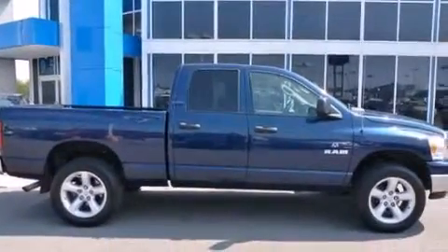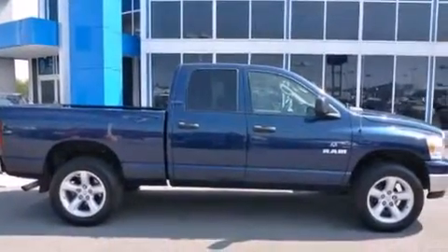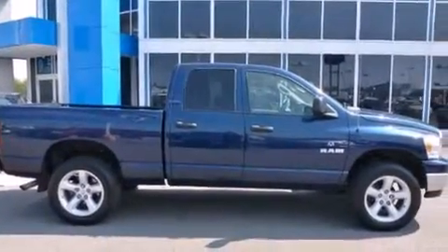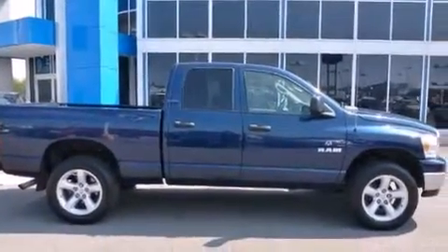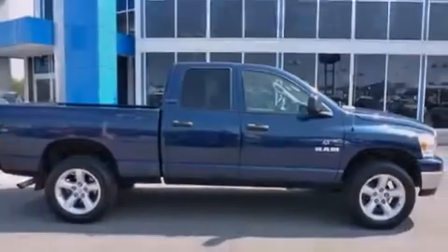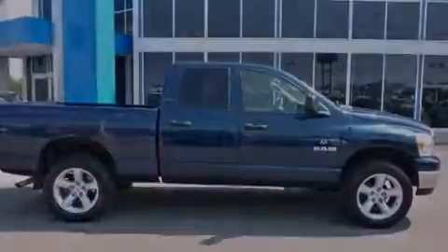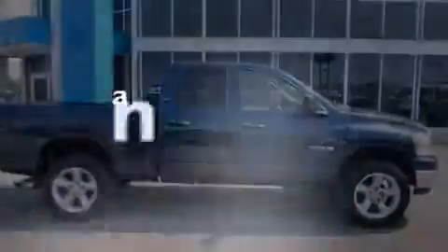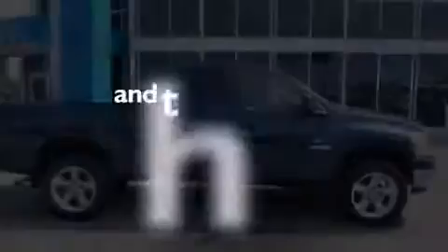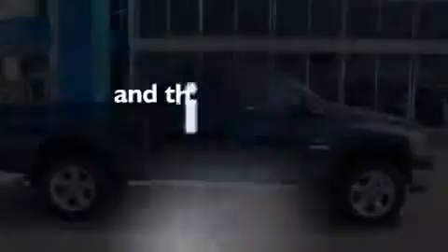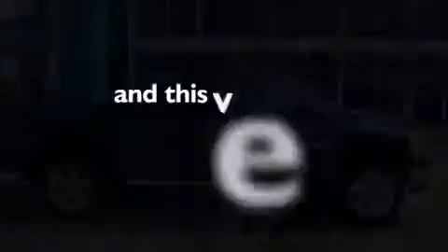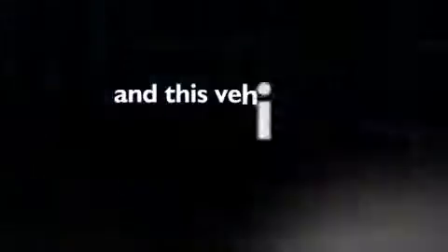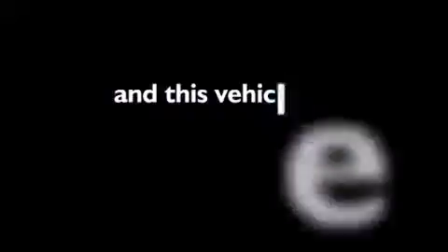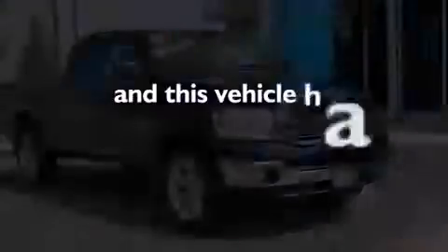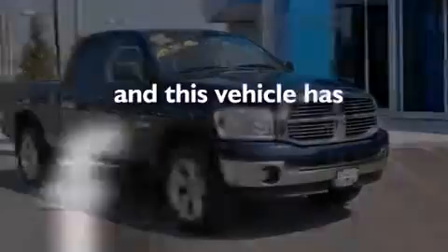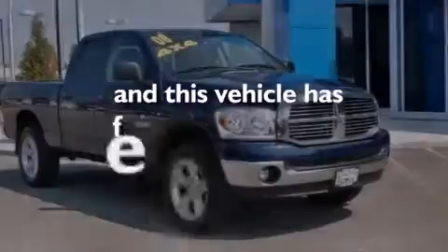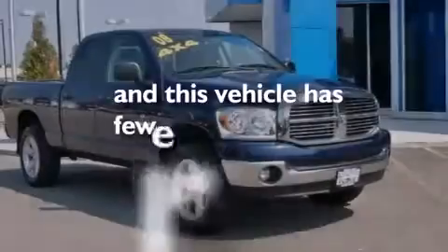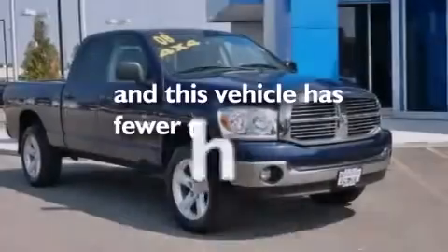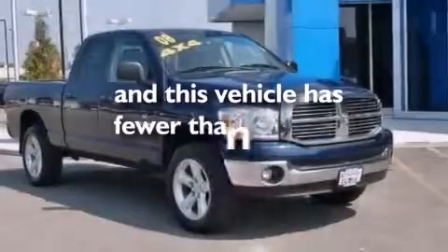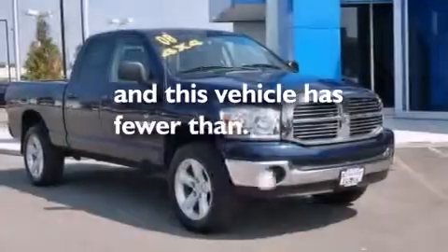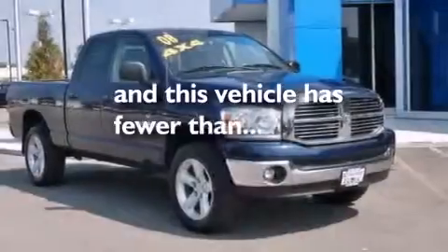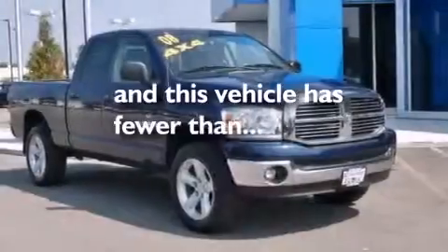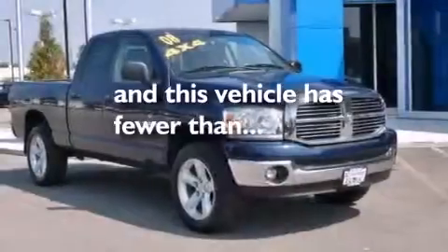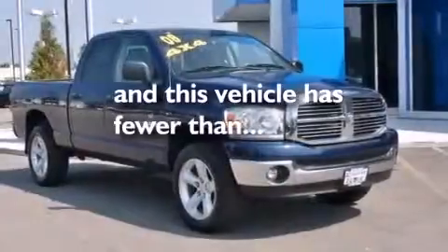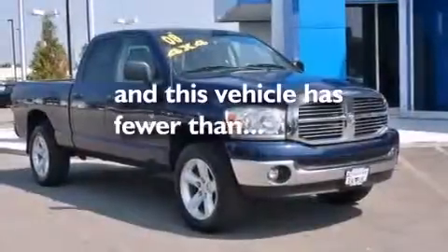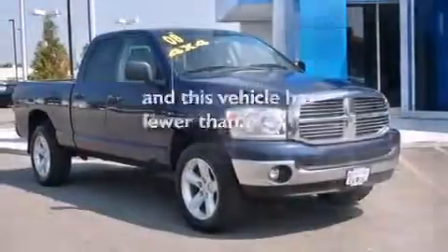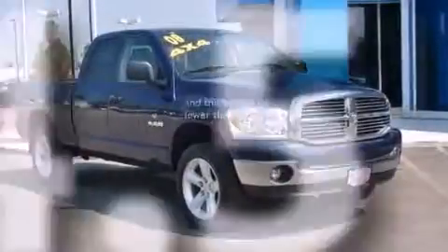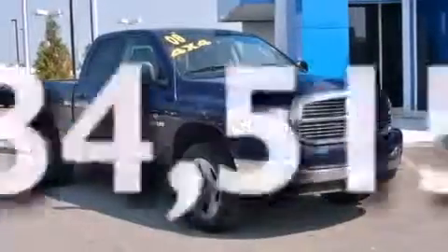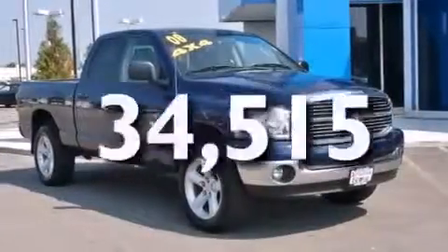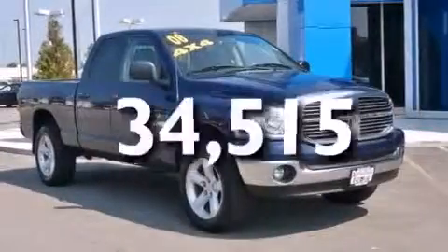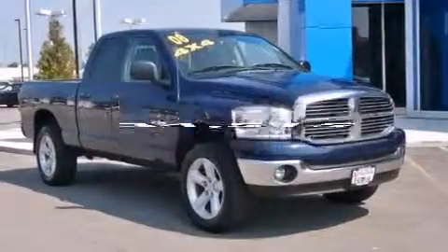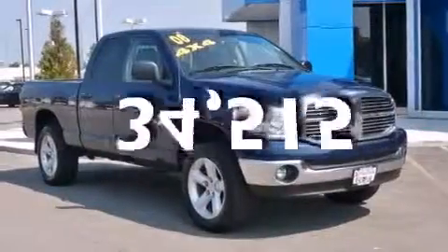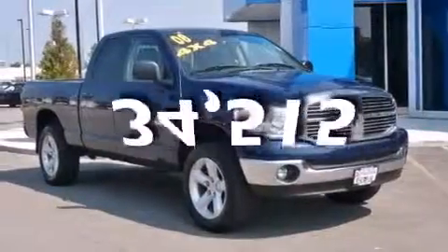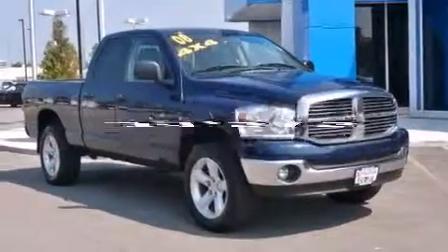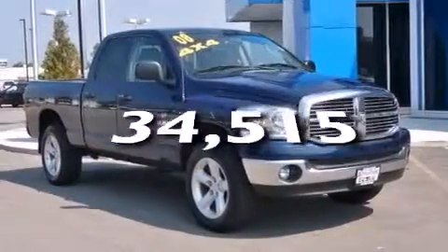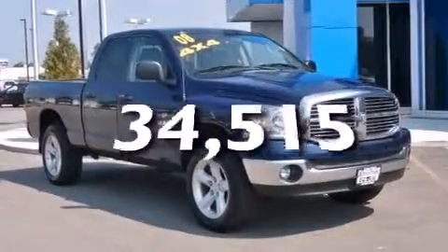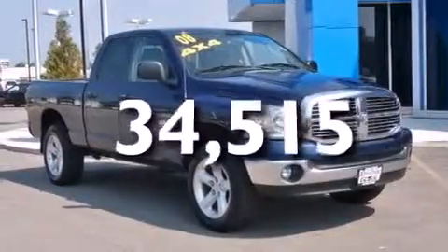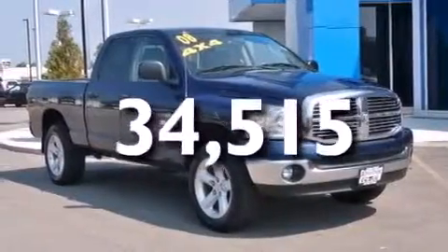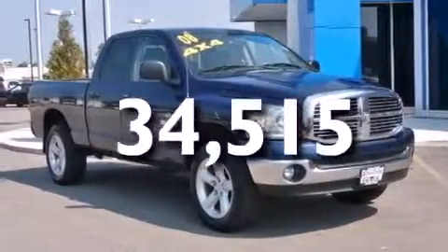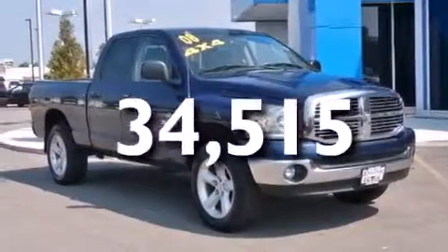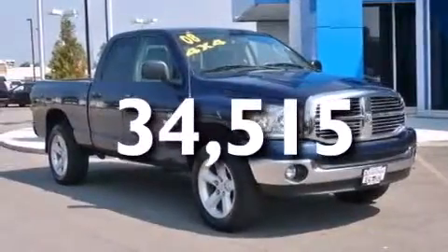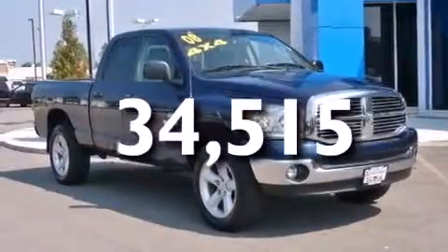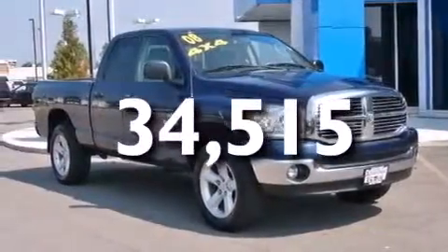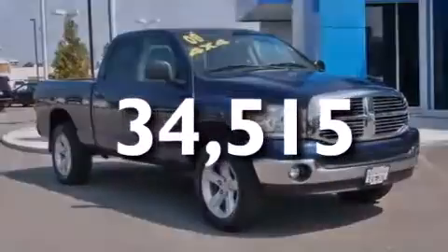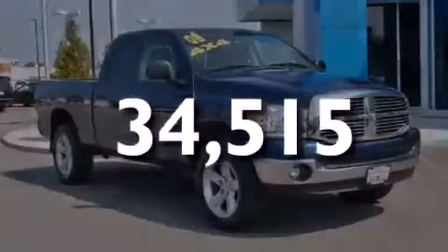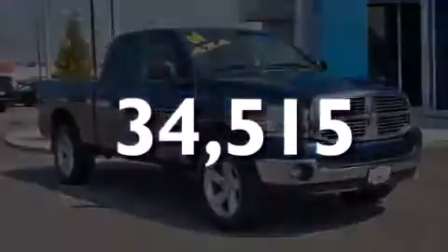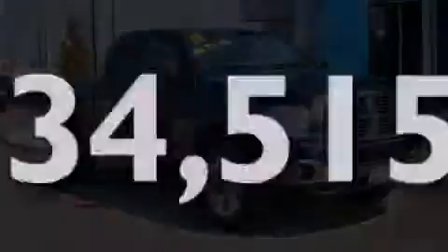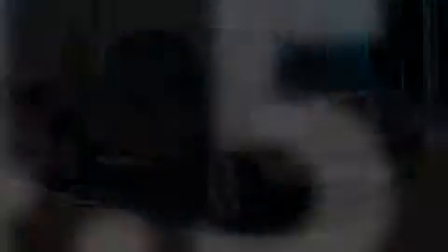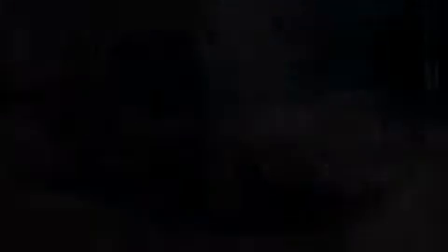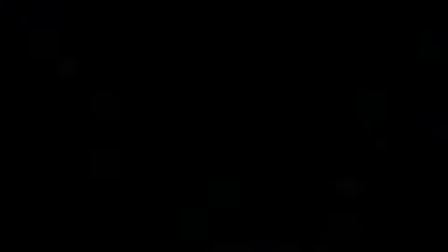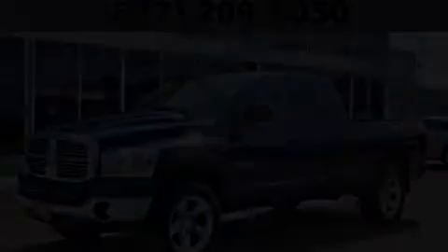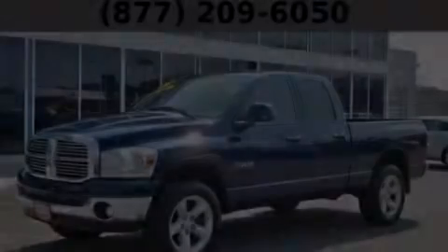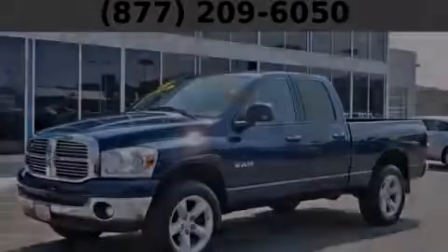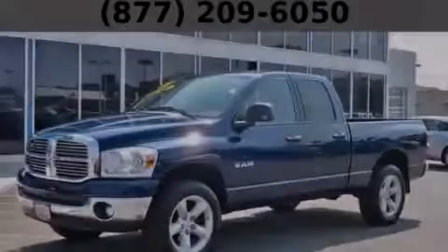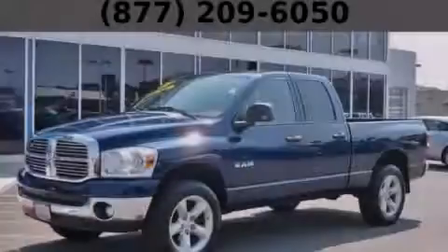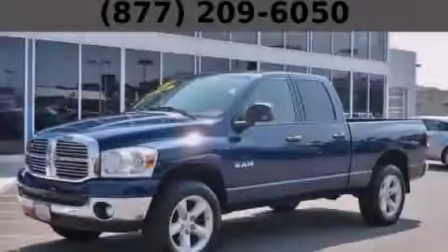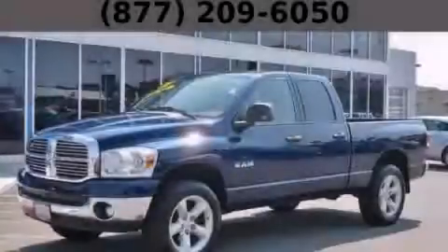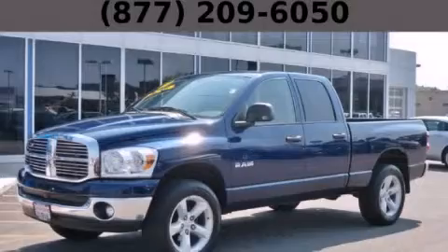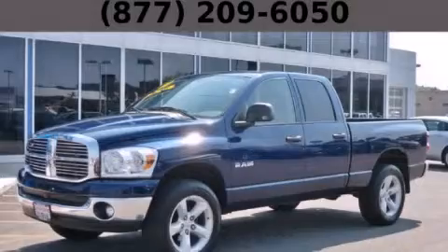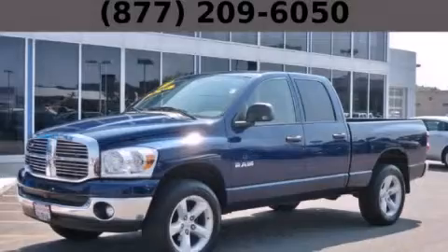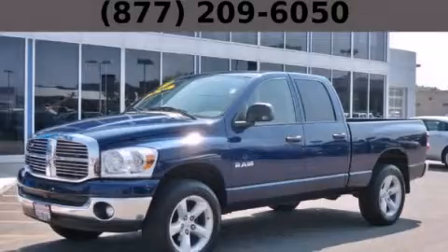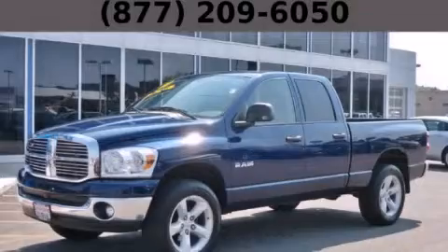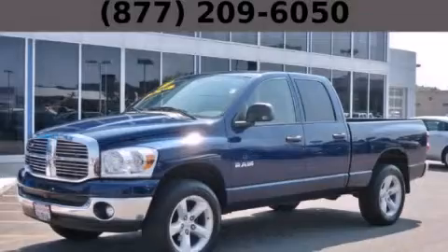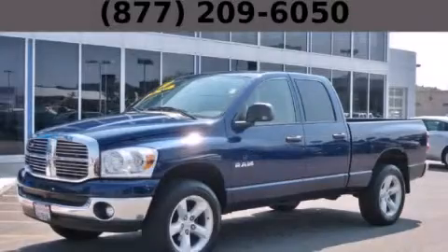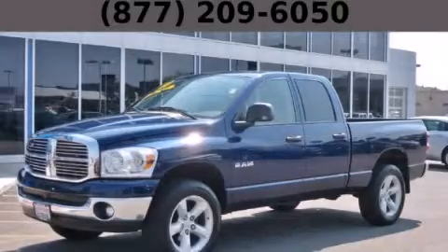This vehicle has fewer than 35,000 miles on the odometer. Please call today to reserve this vehicle for a test drive.